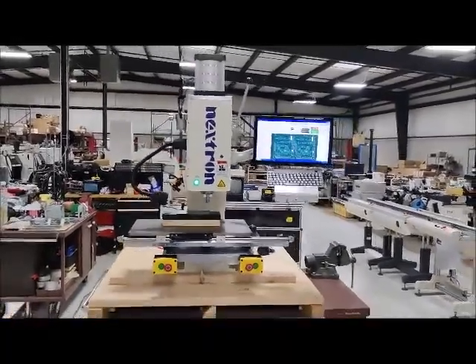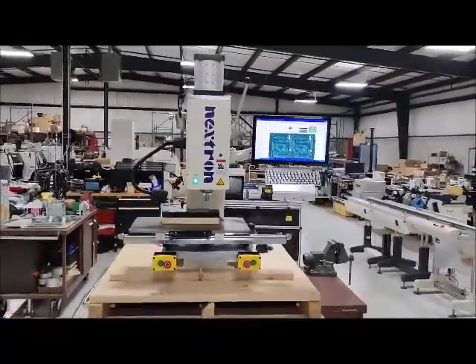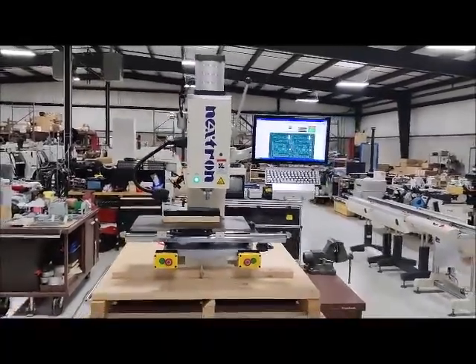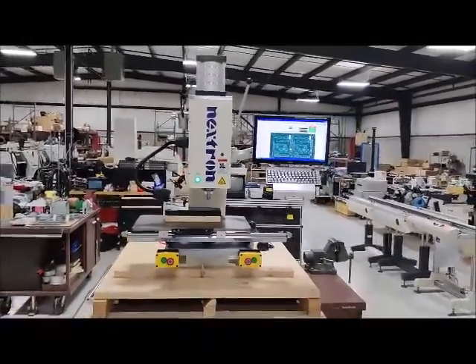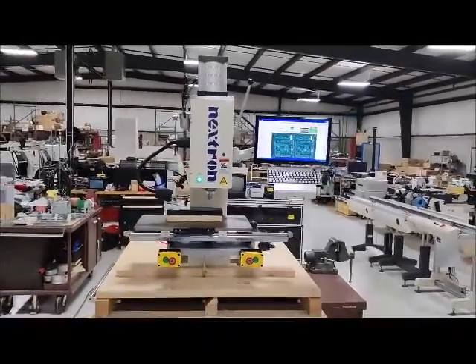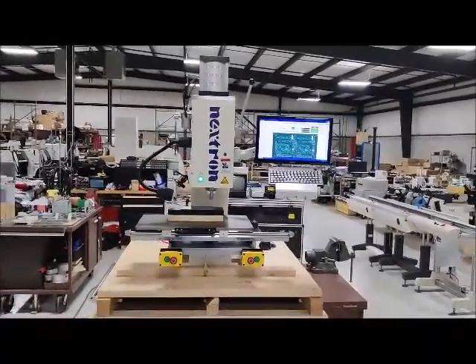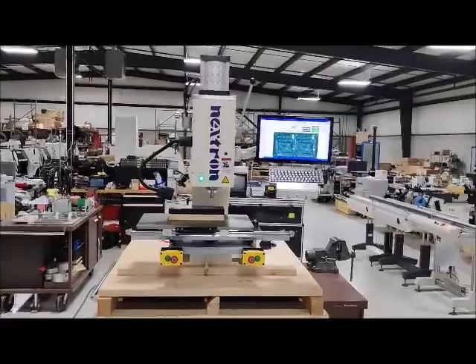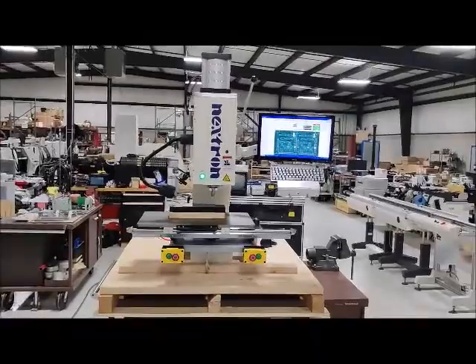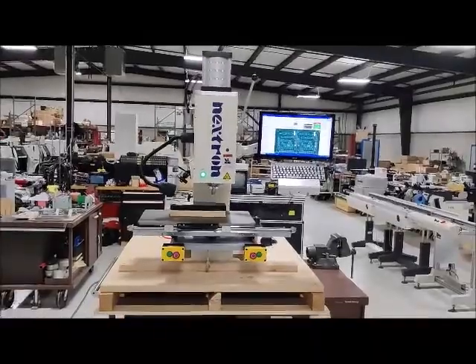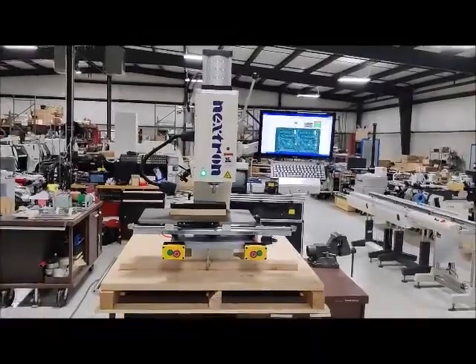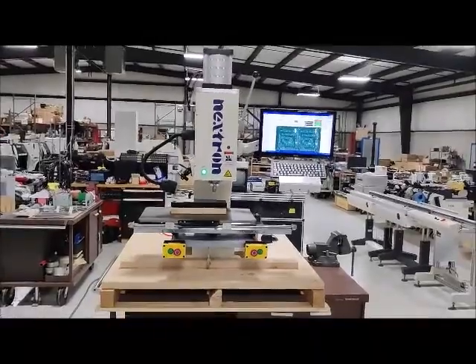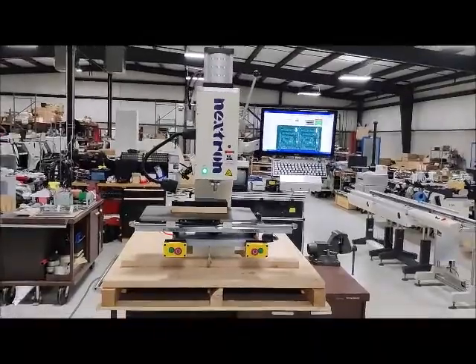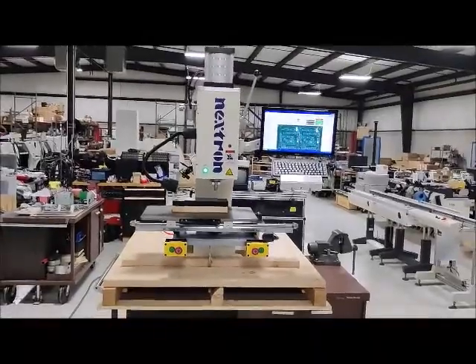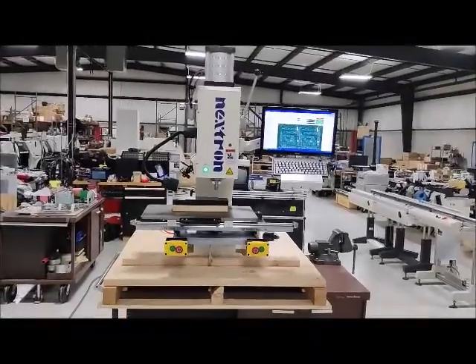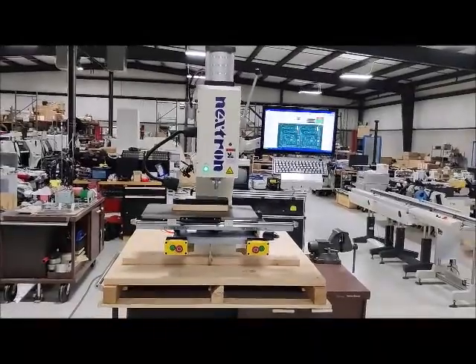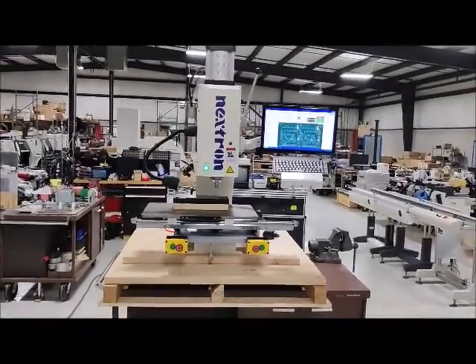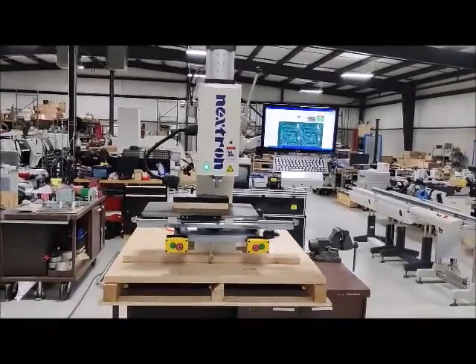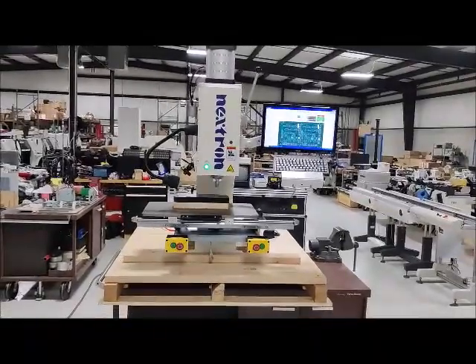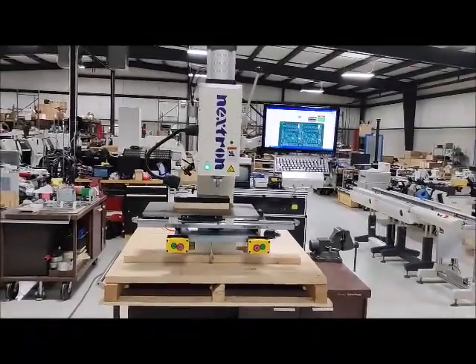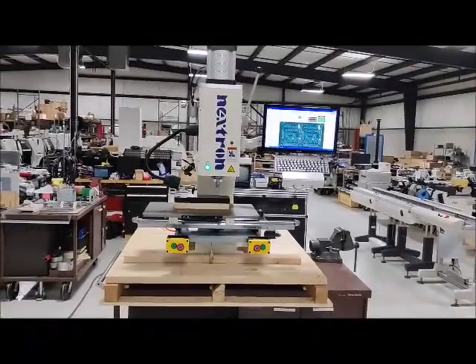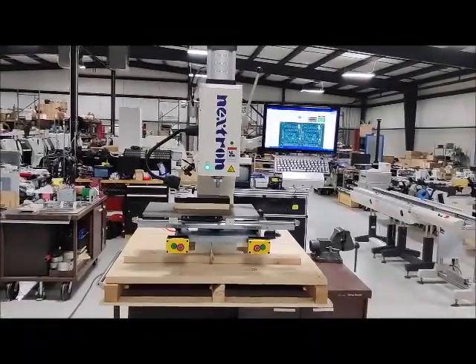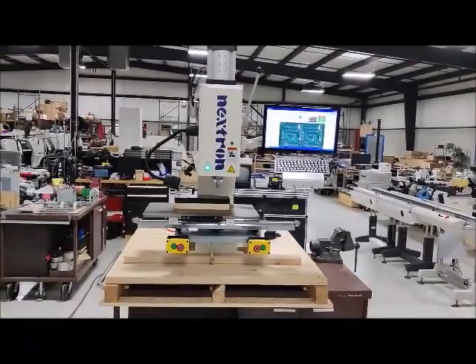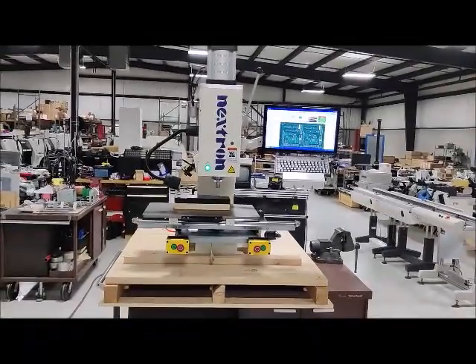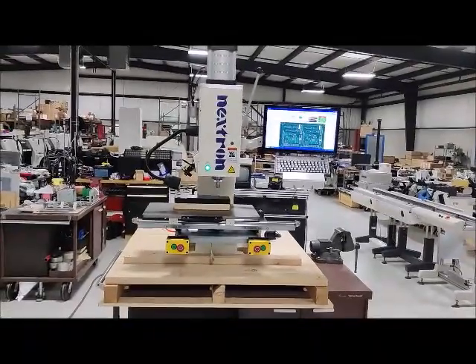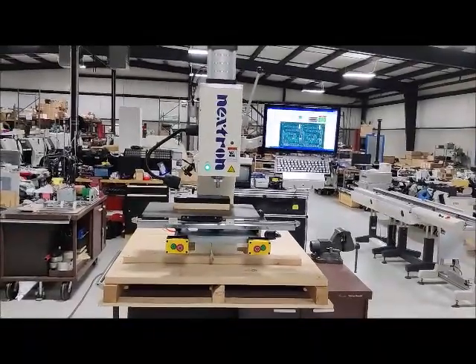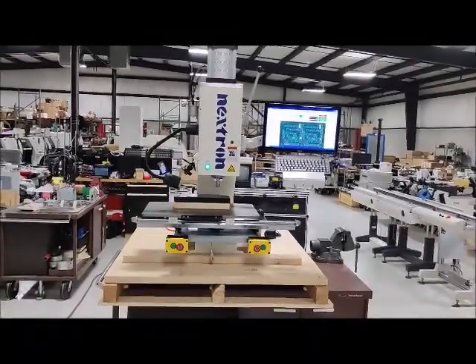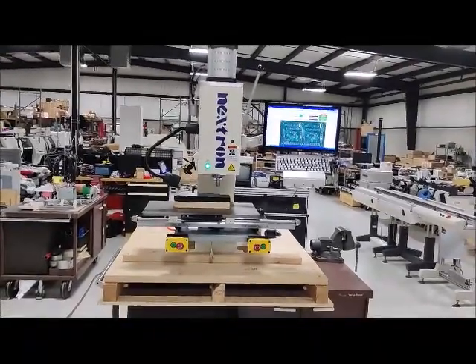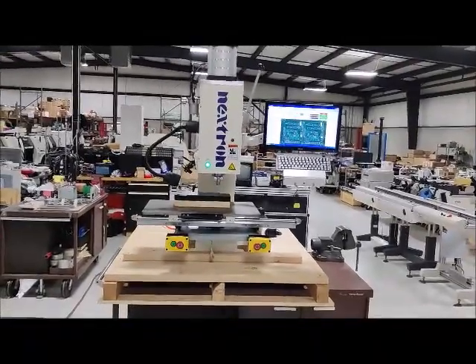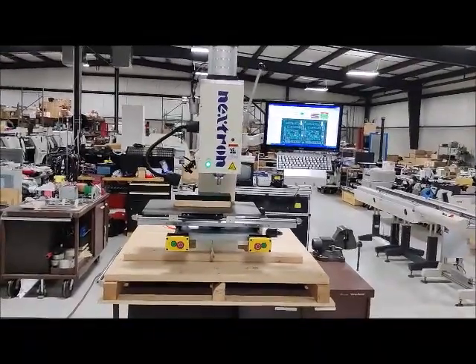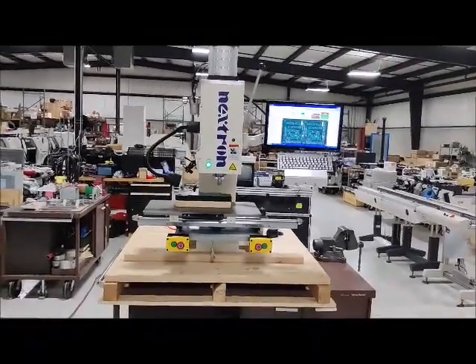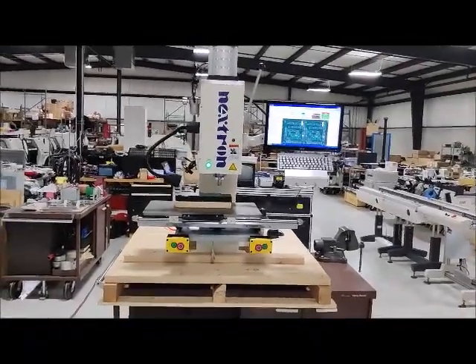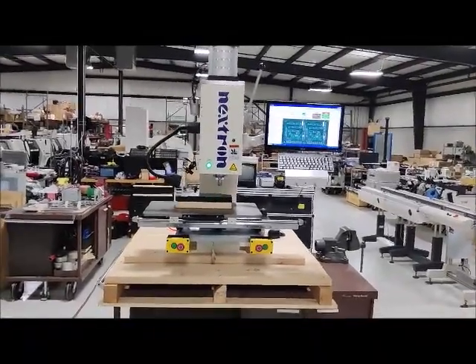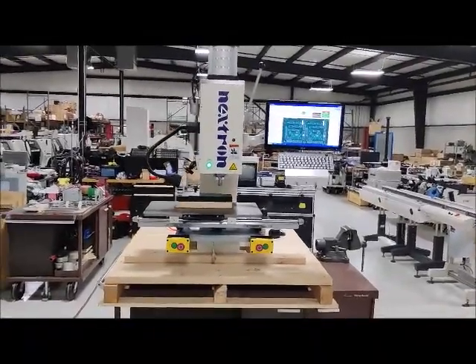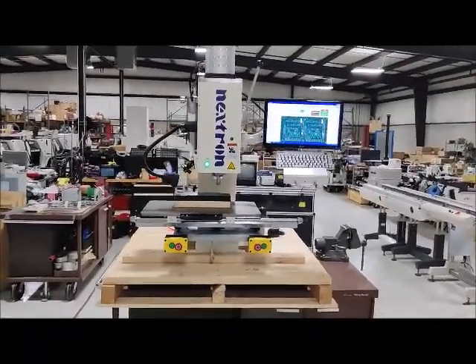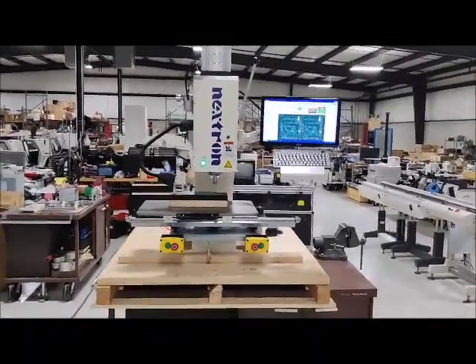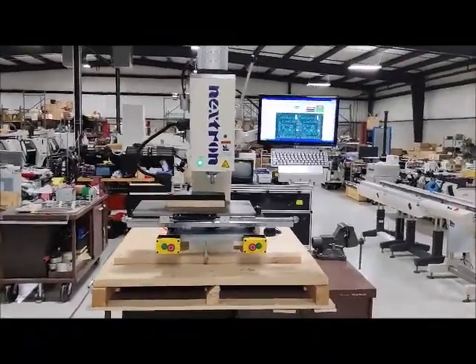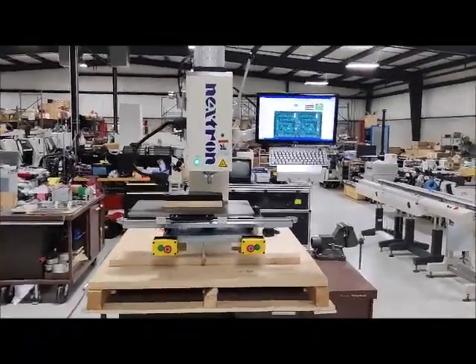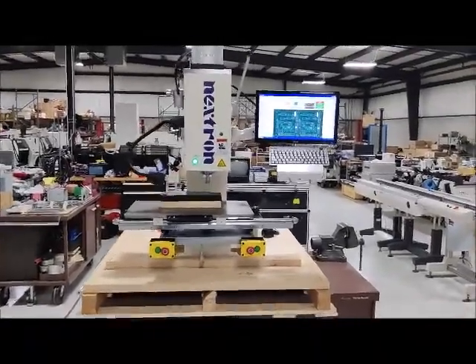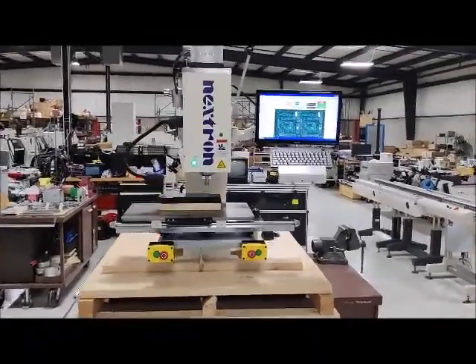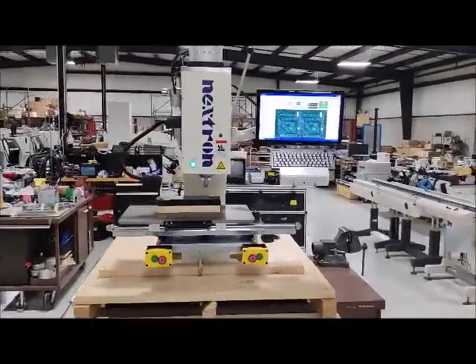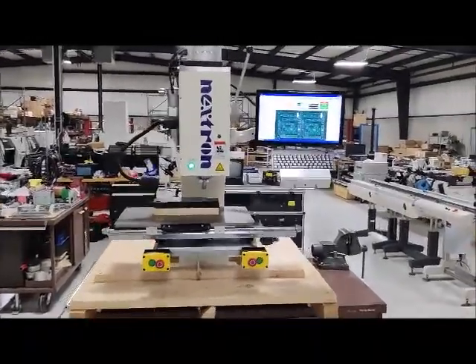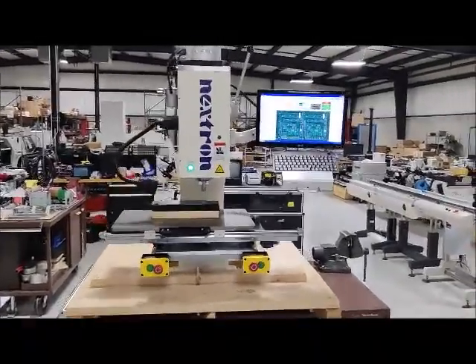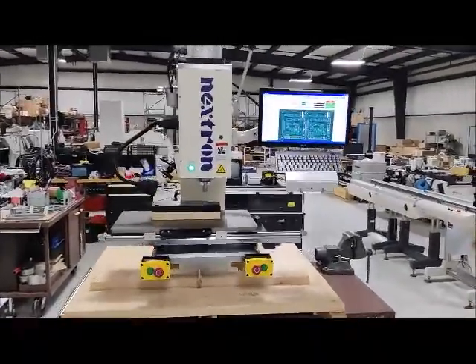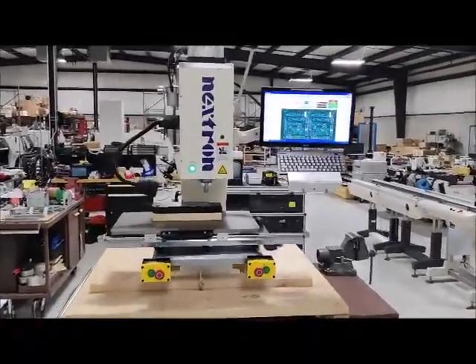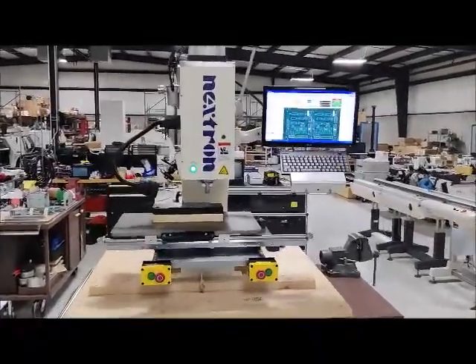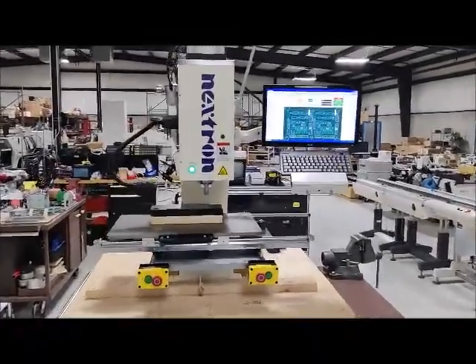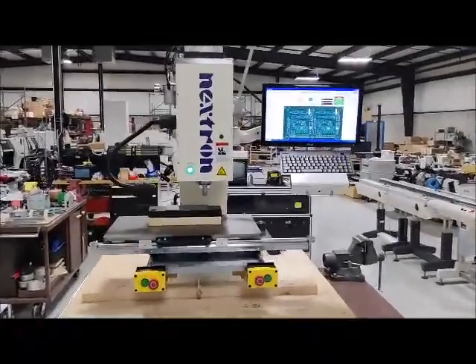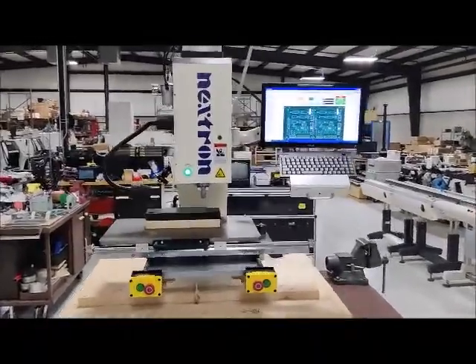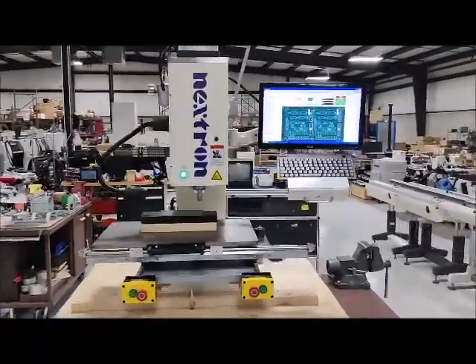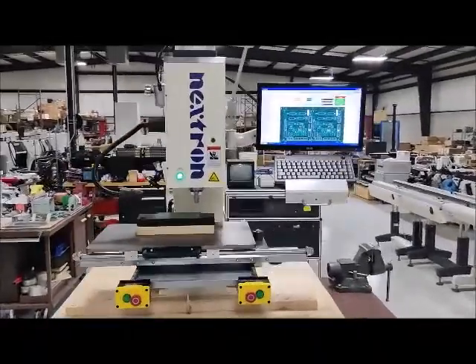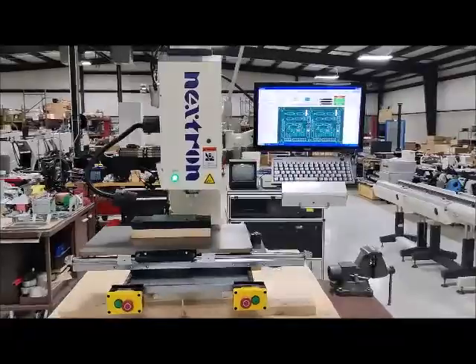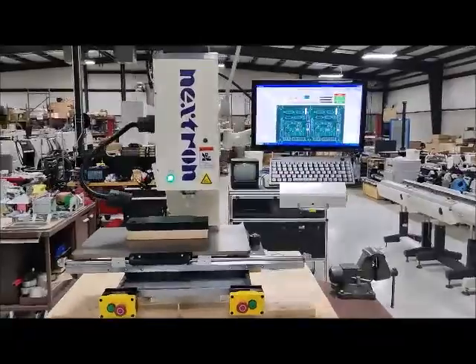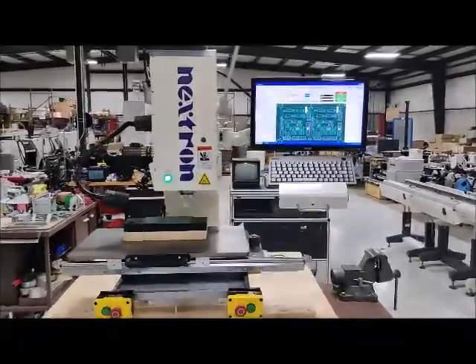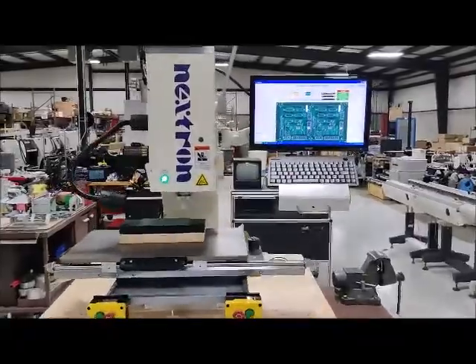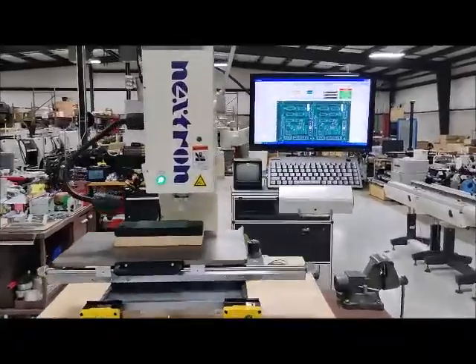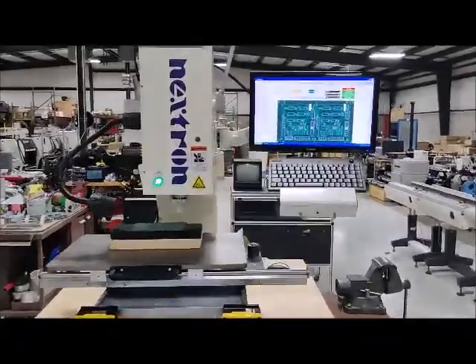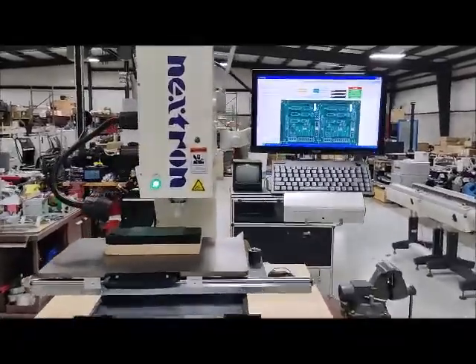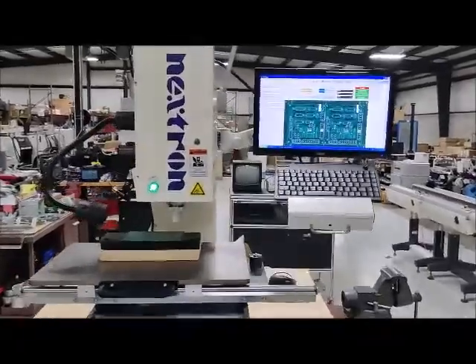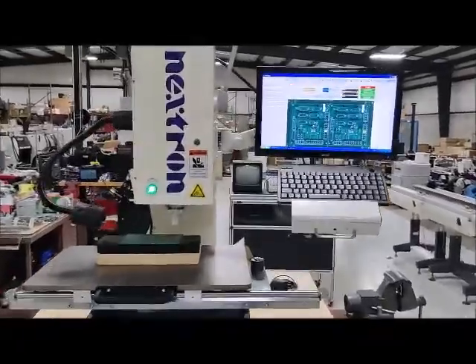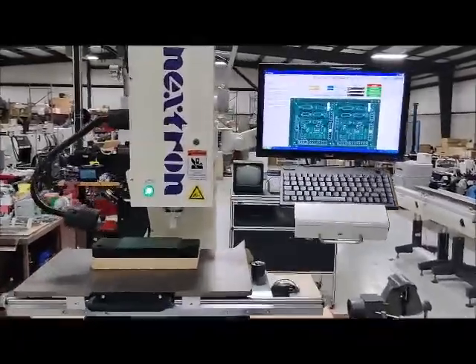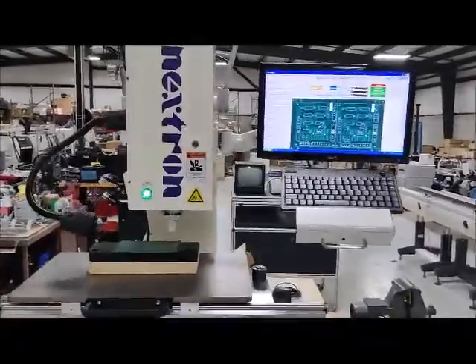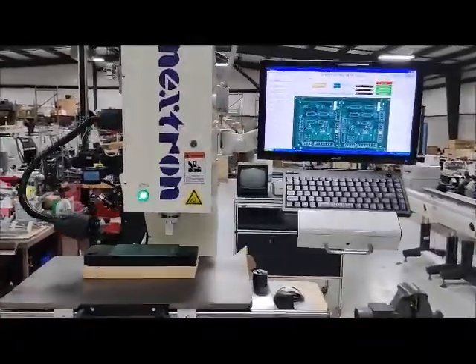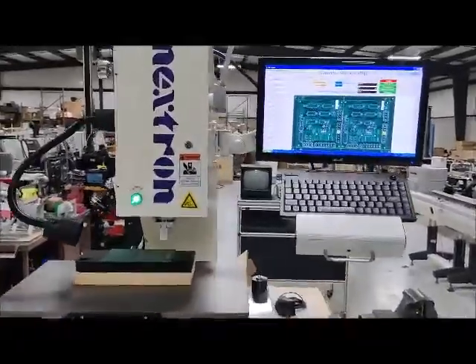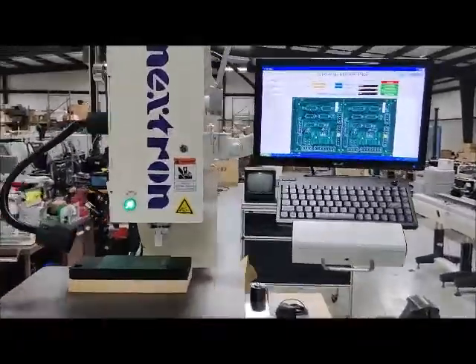This is a video demonstration for the Nextron Press. I'm going to start by walking around the machine so you can see.